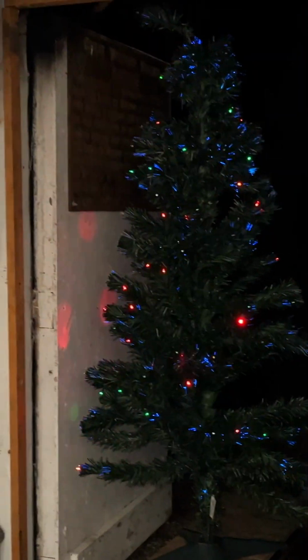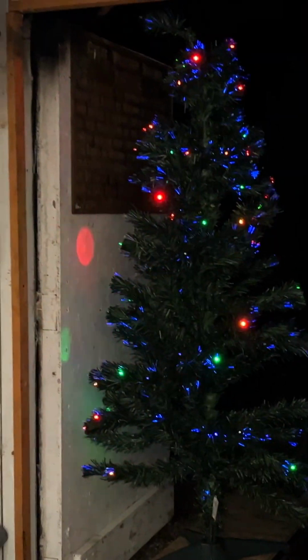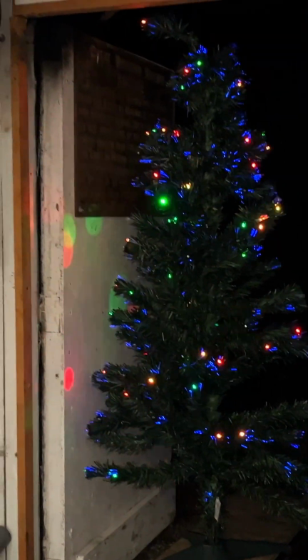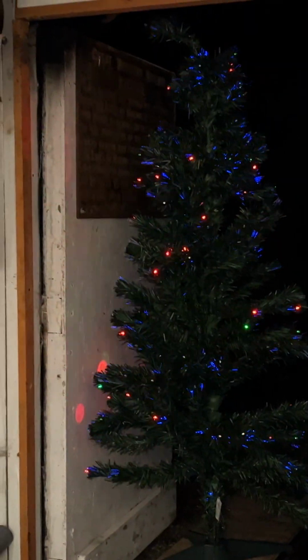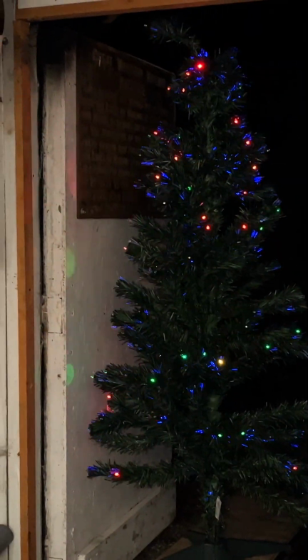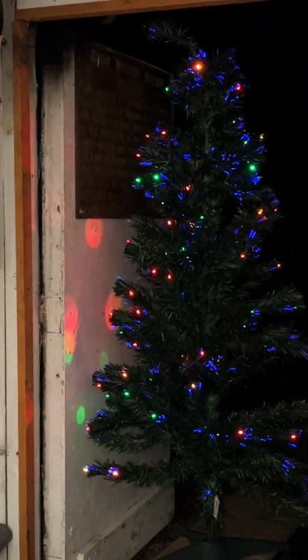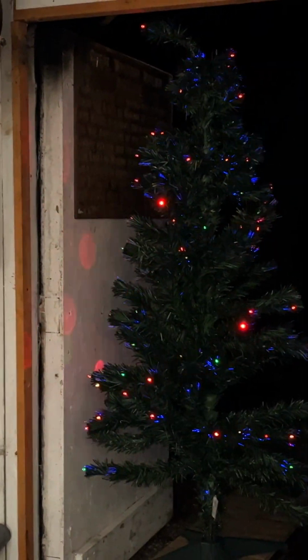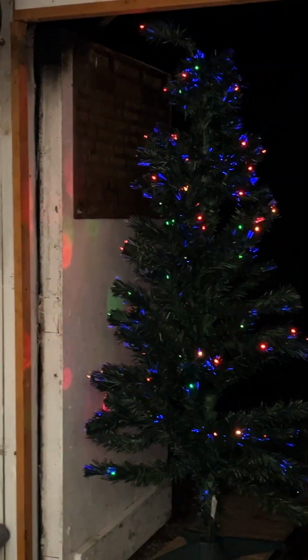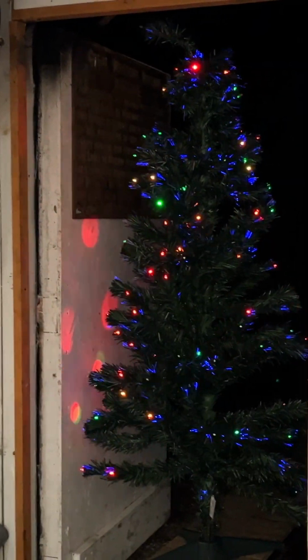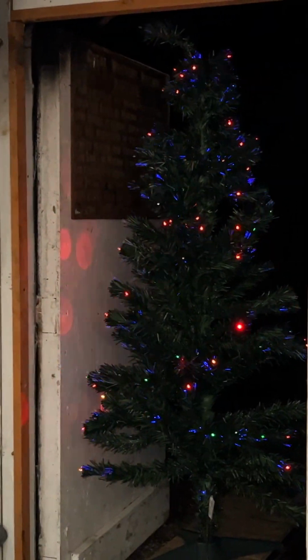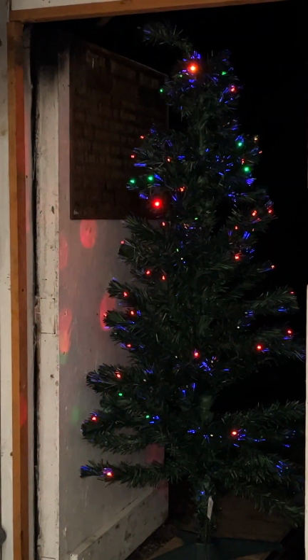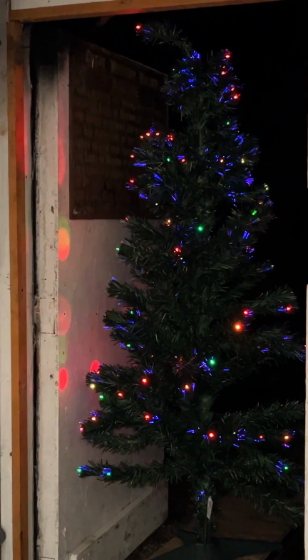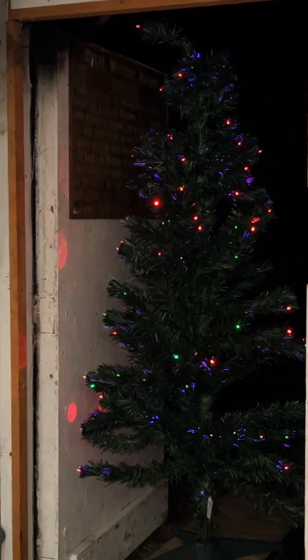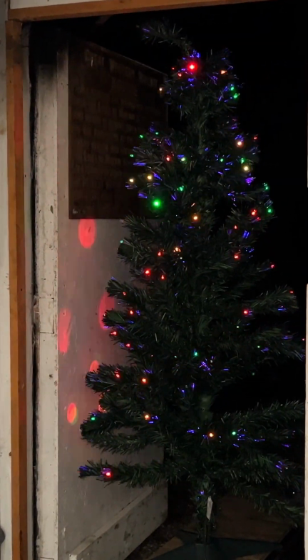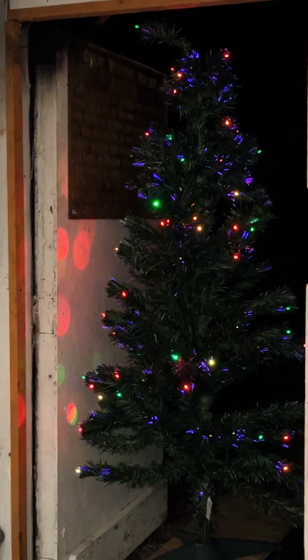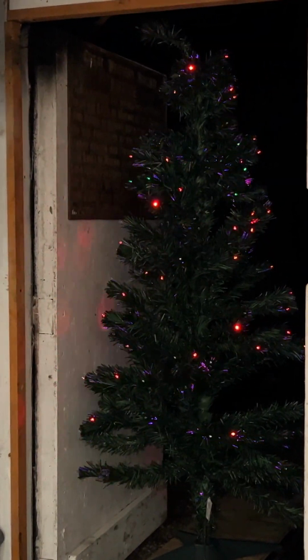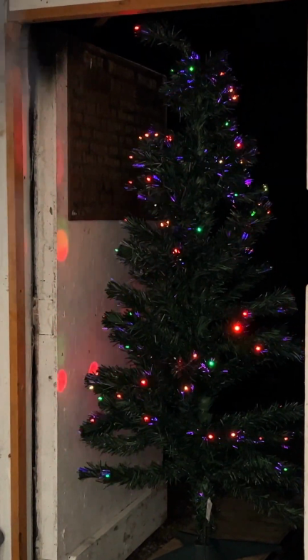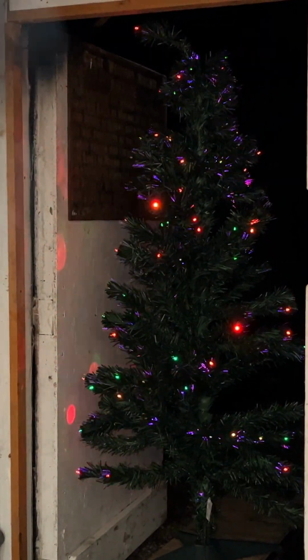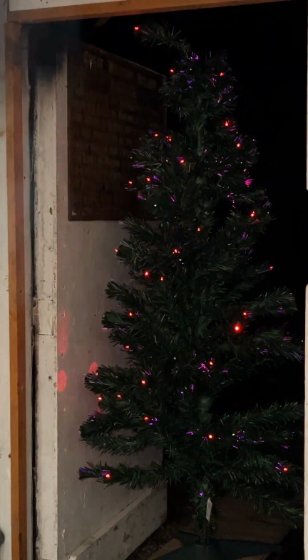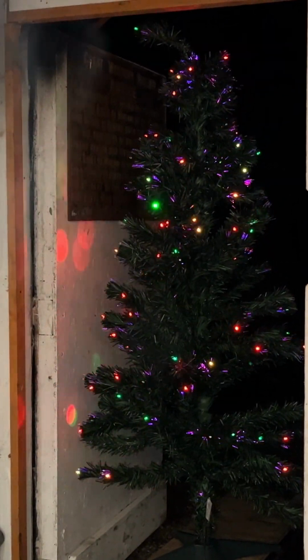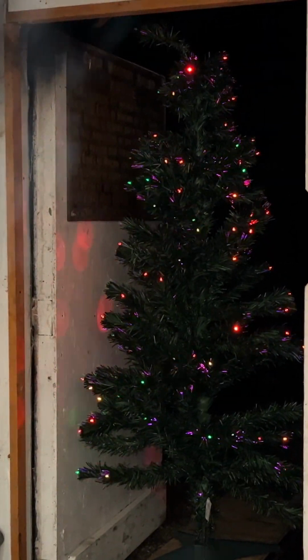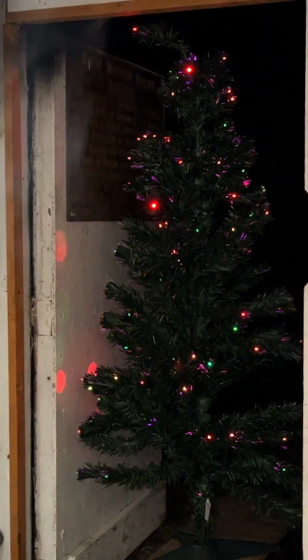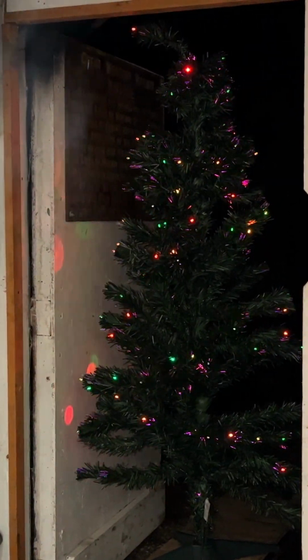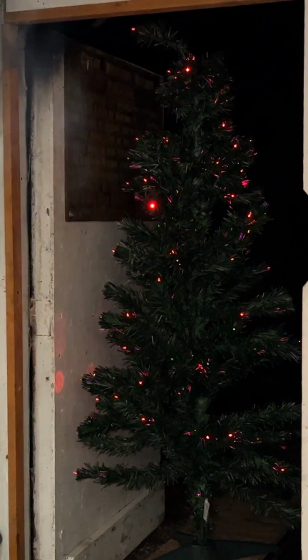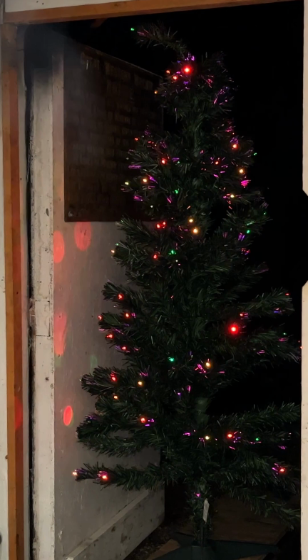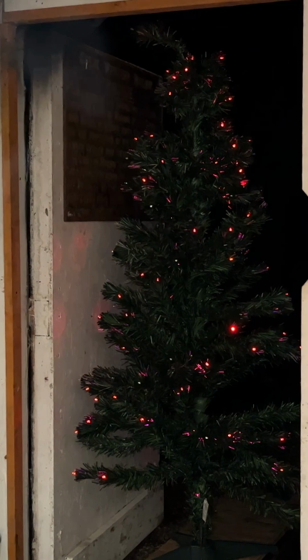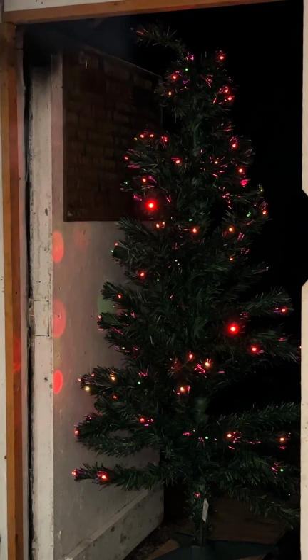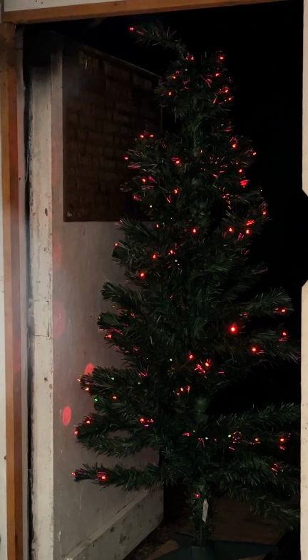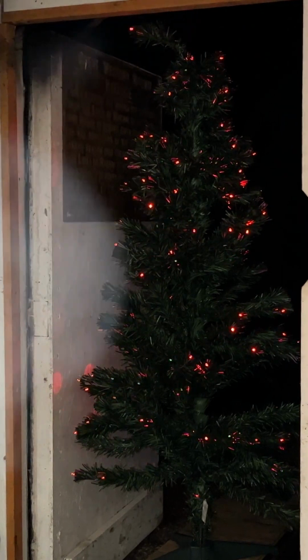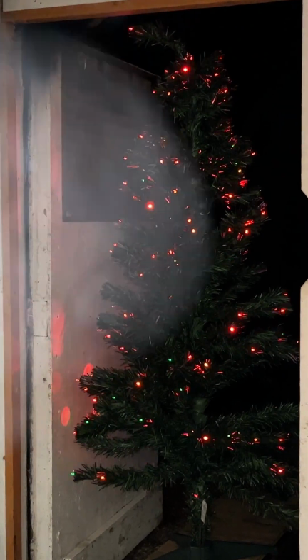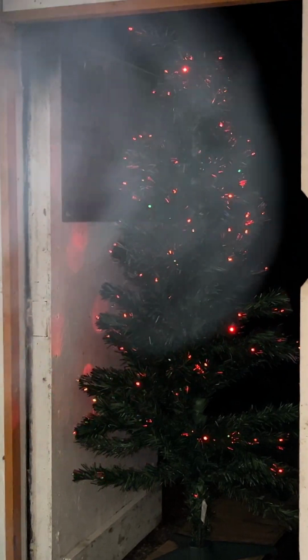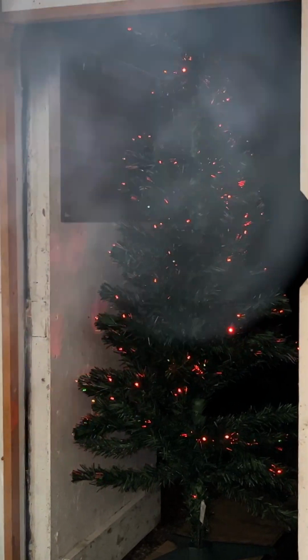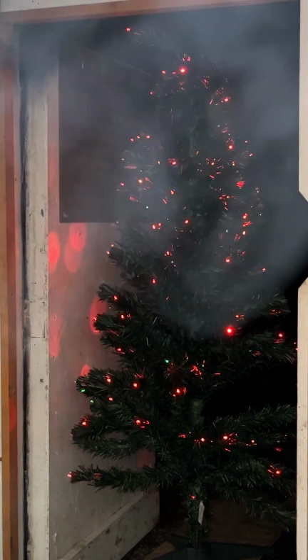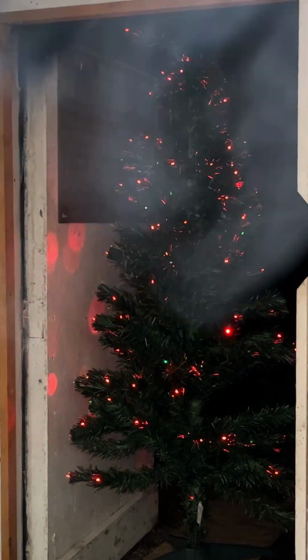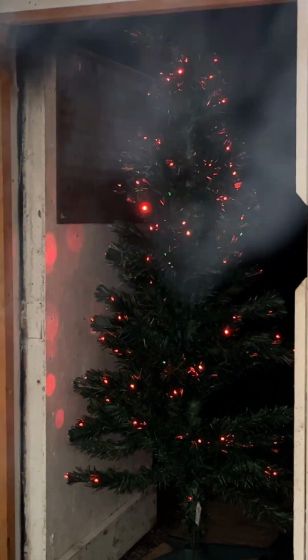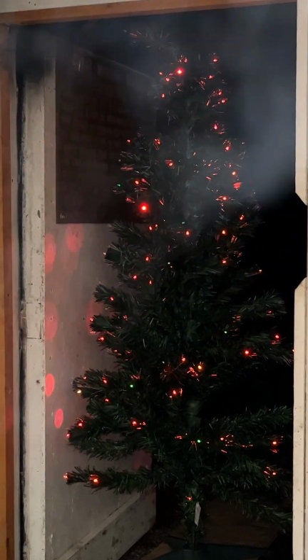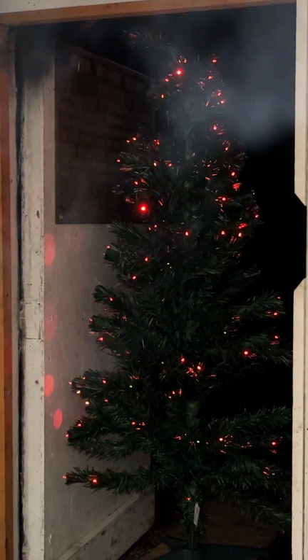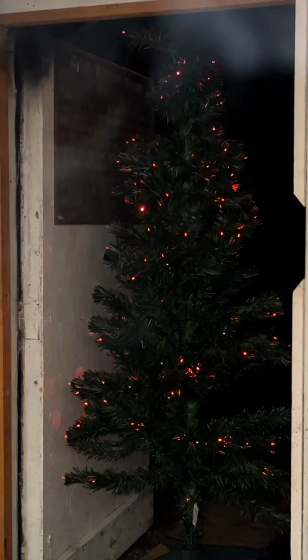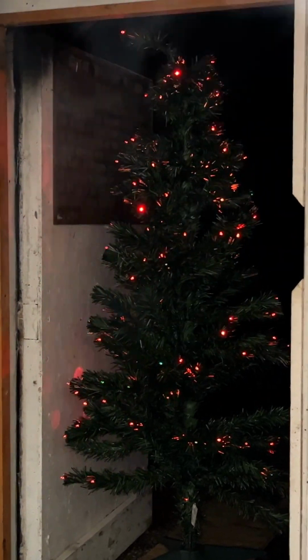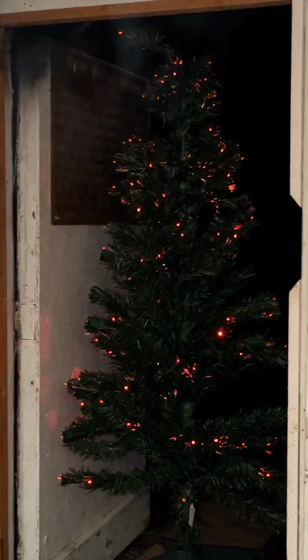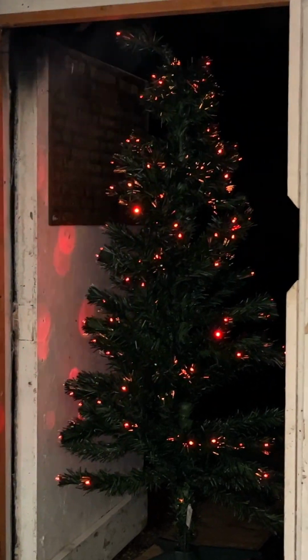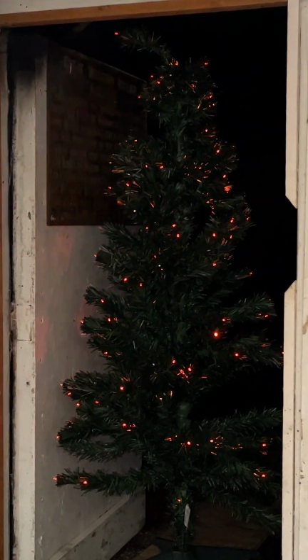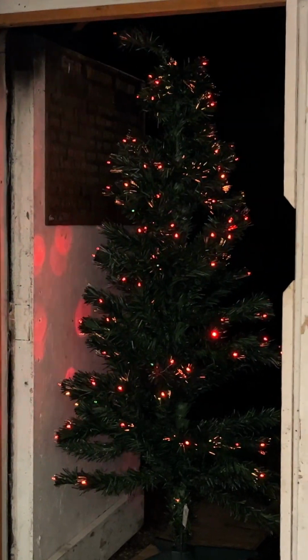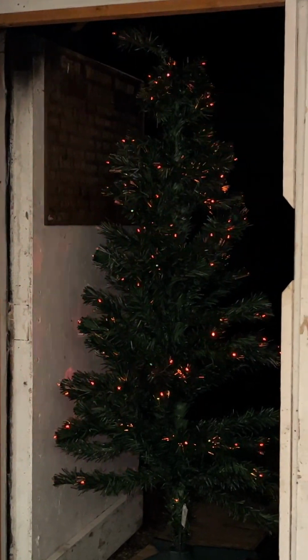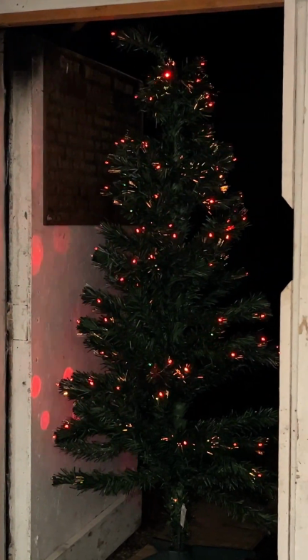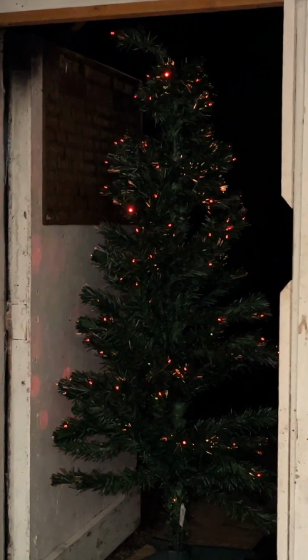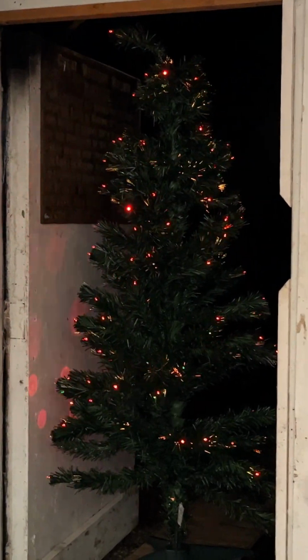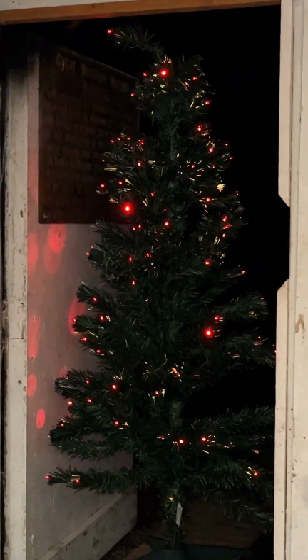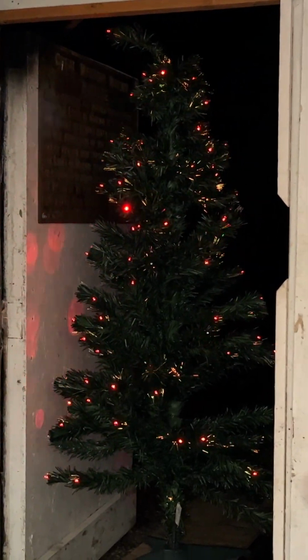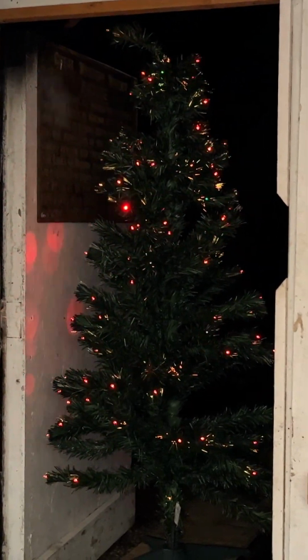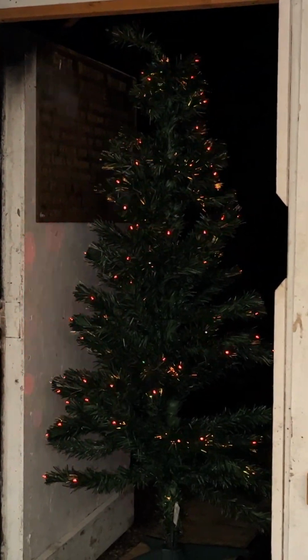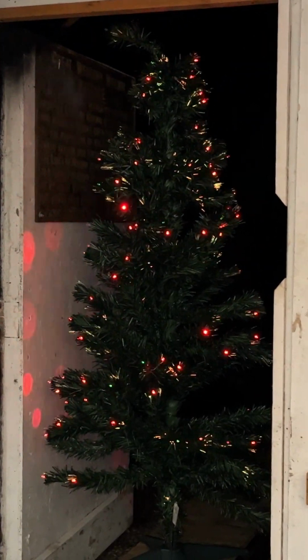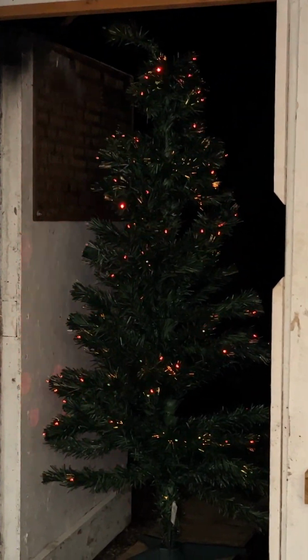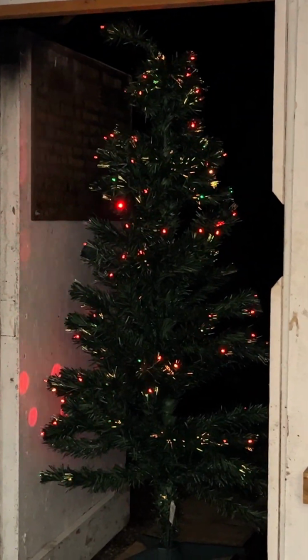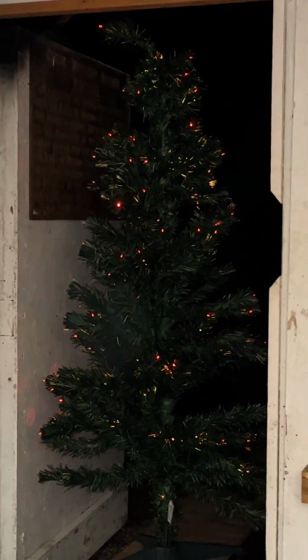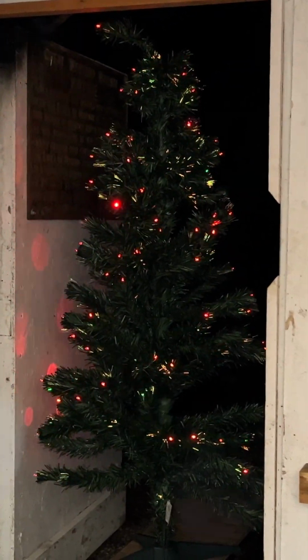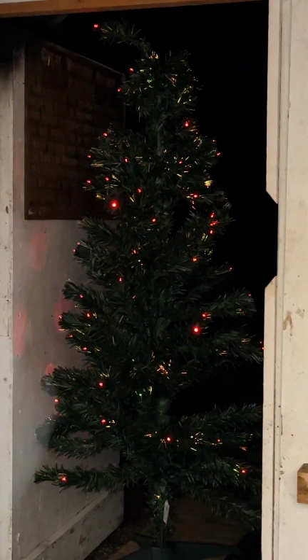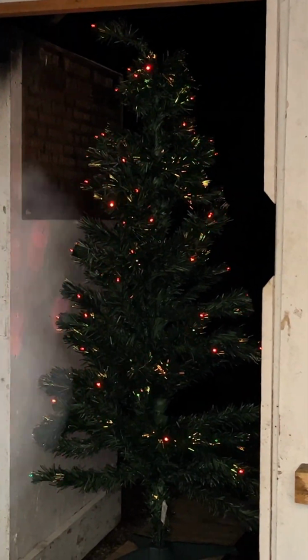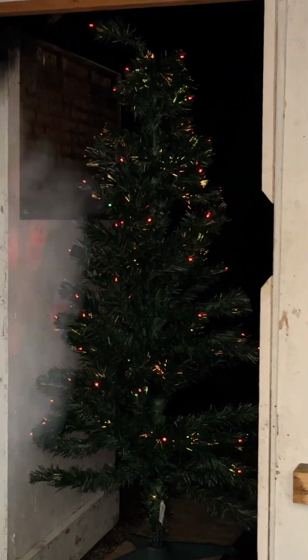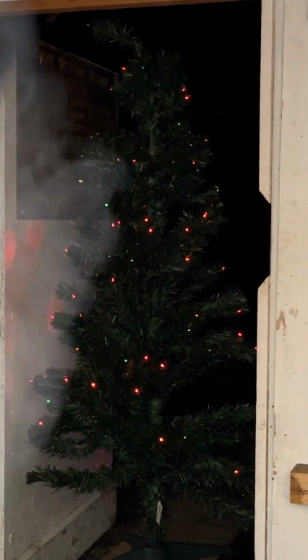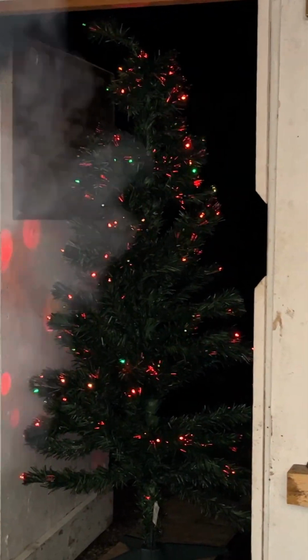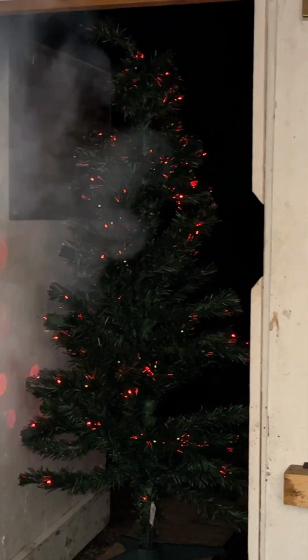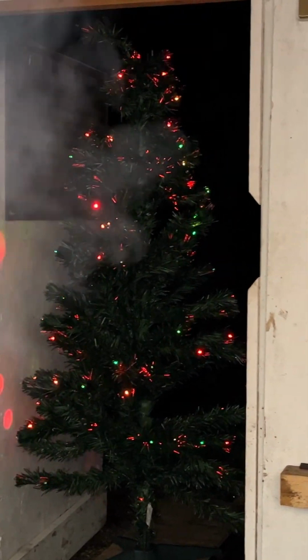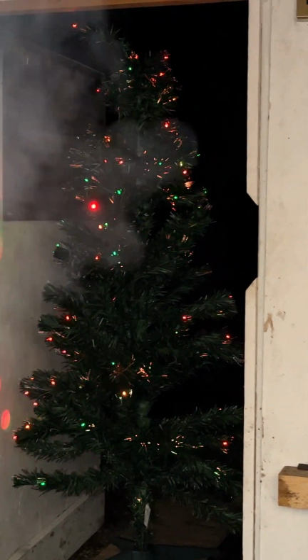There is the answer. It is a steam-powered Christmas tree. Merry Christmas from Peter's Railway.